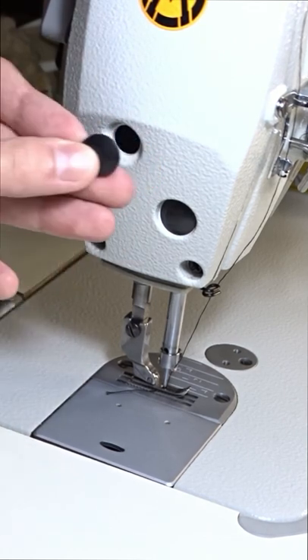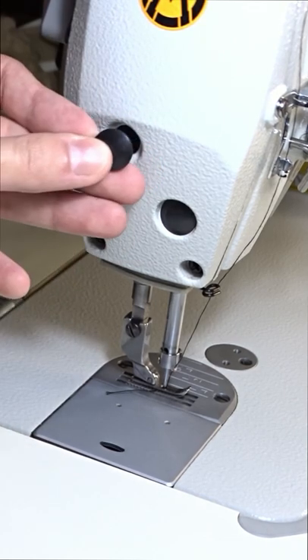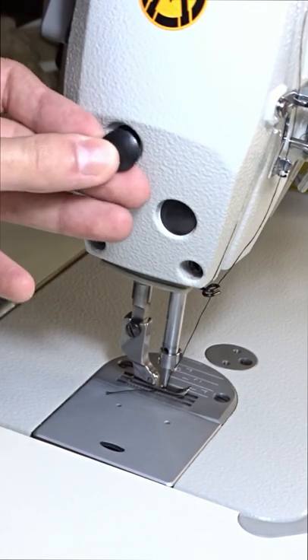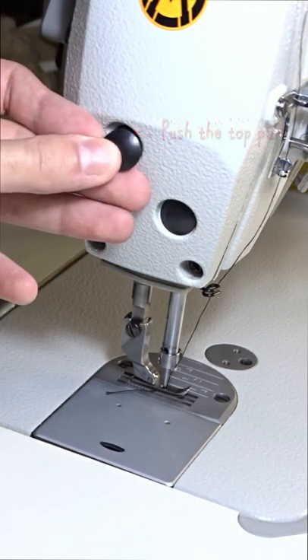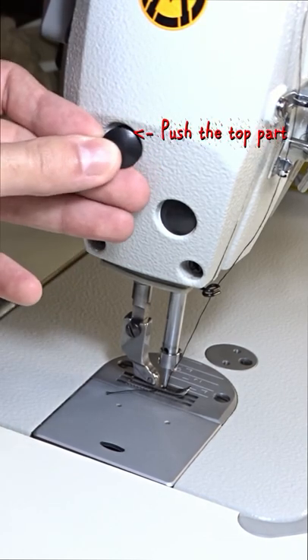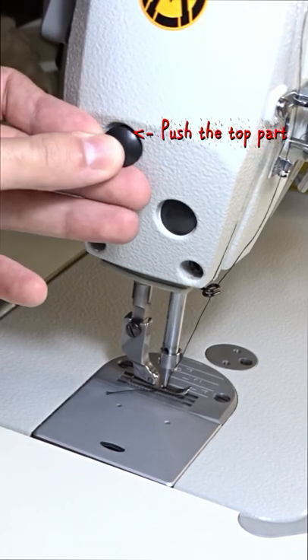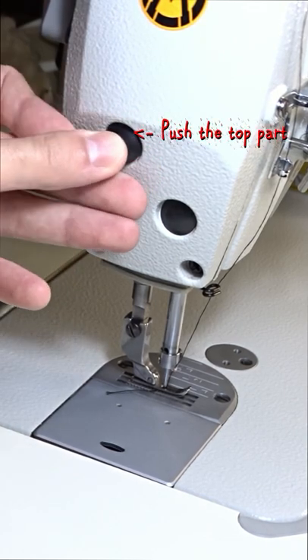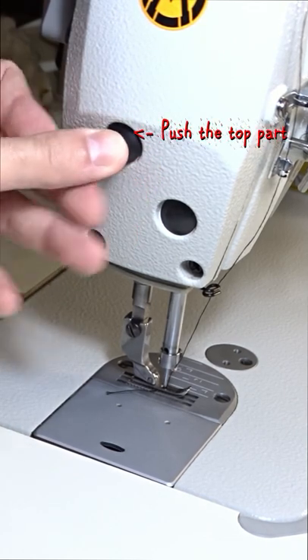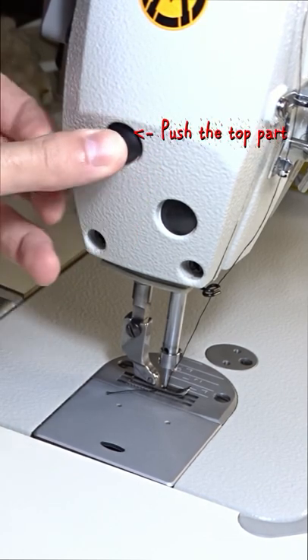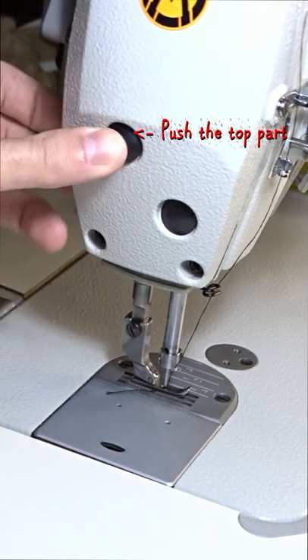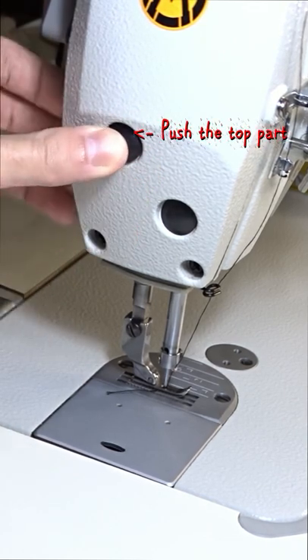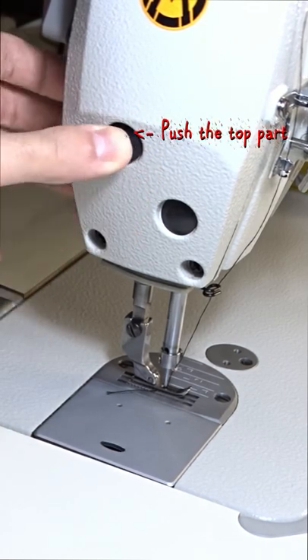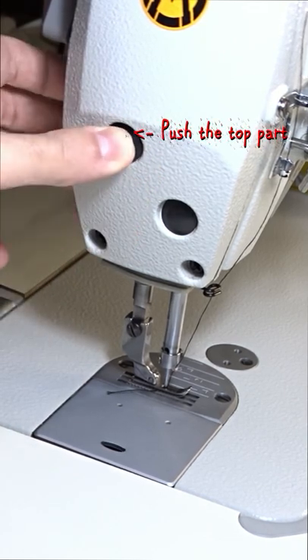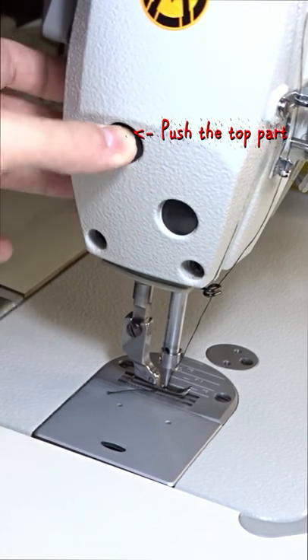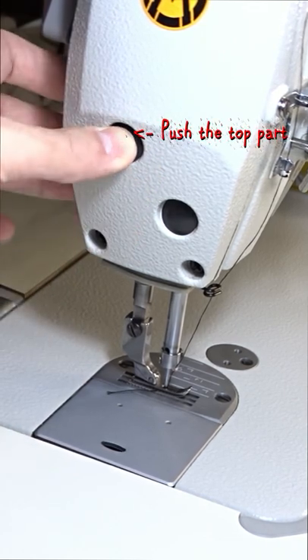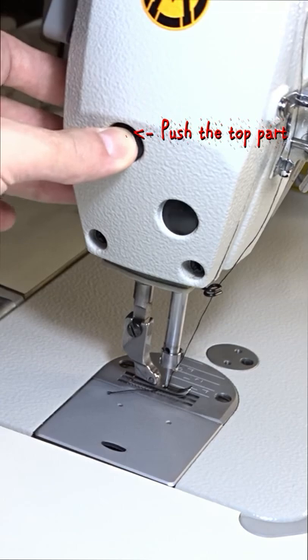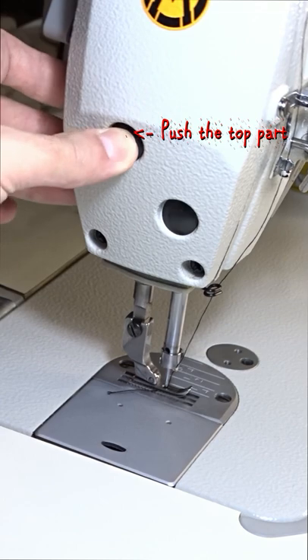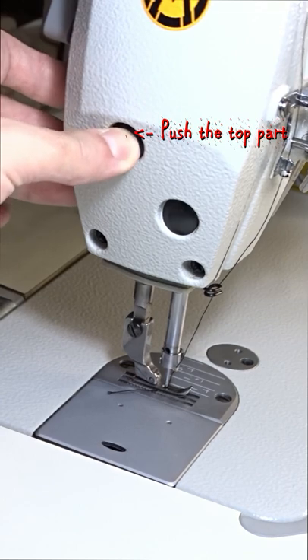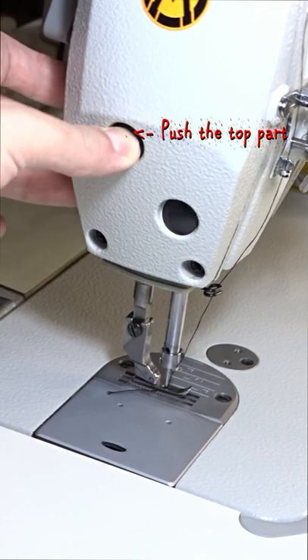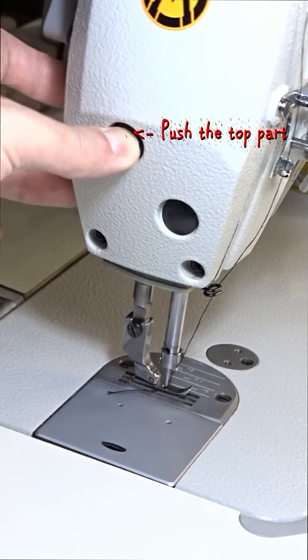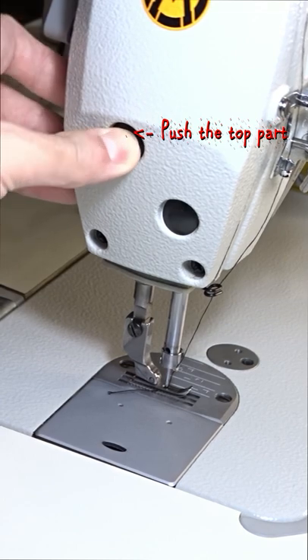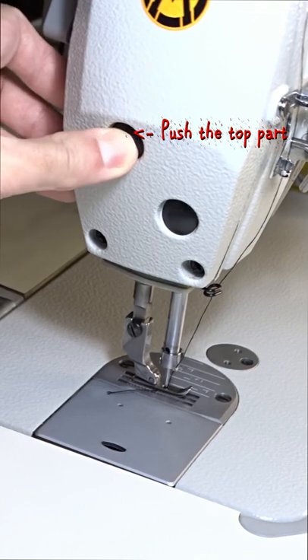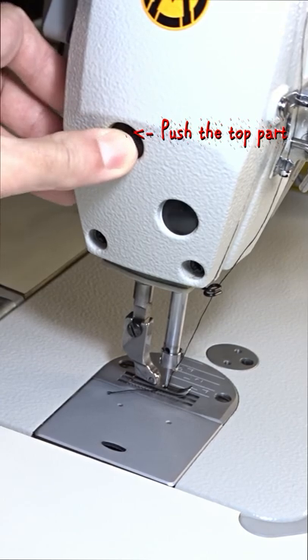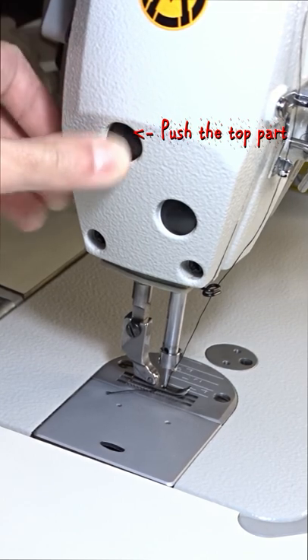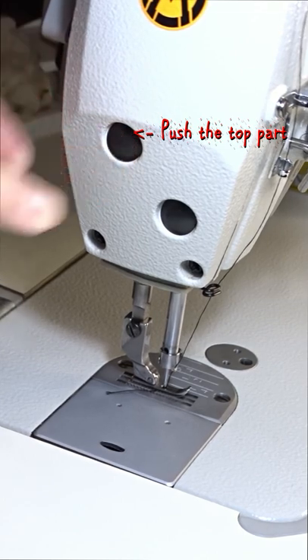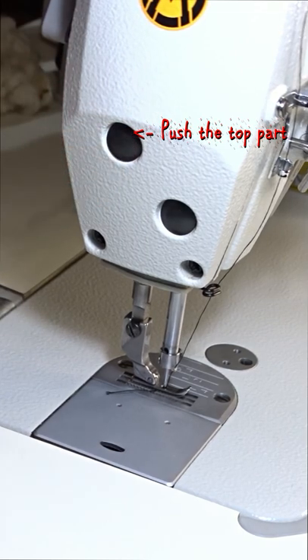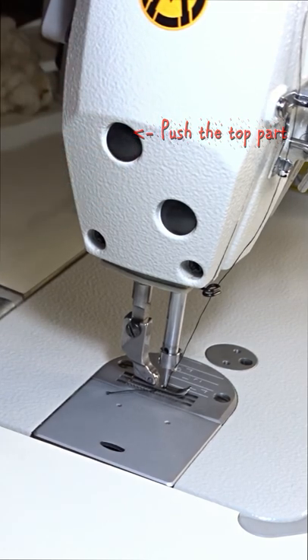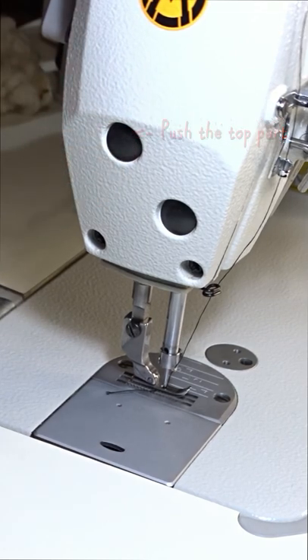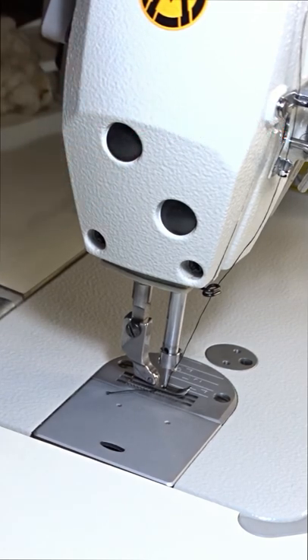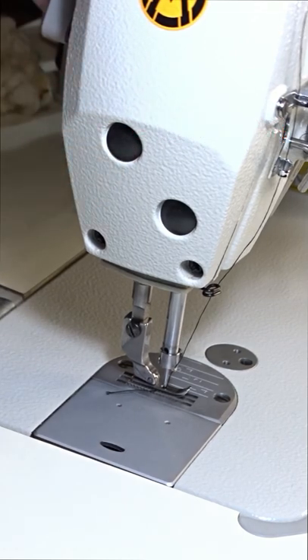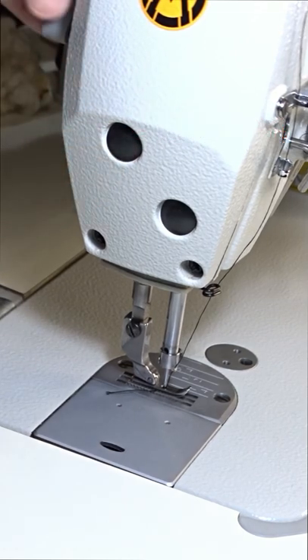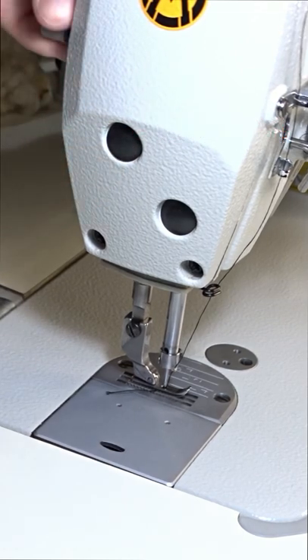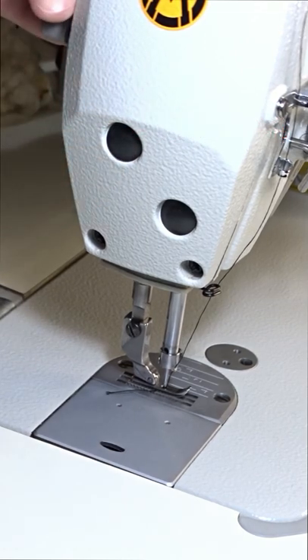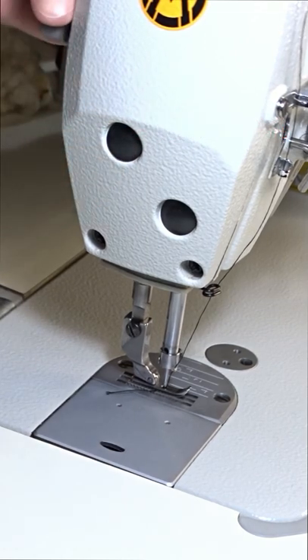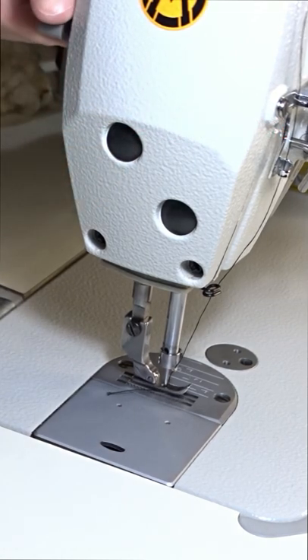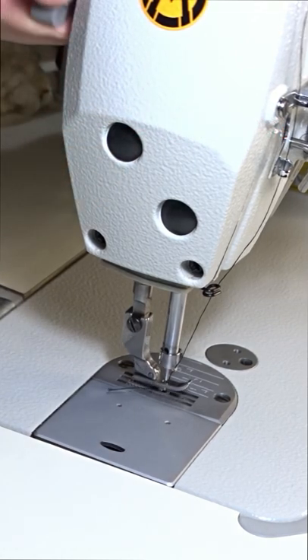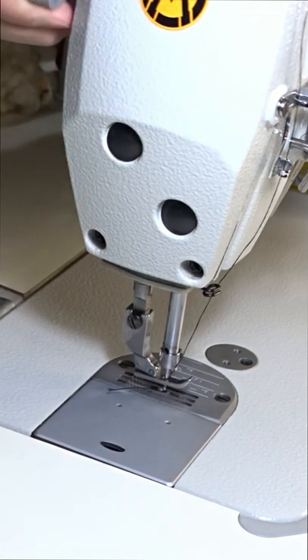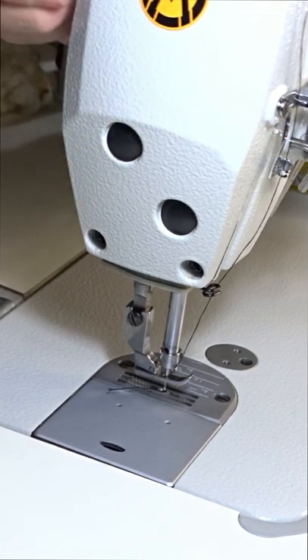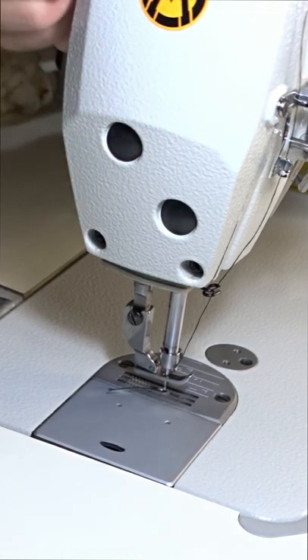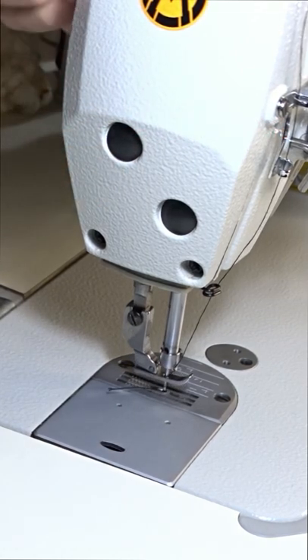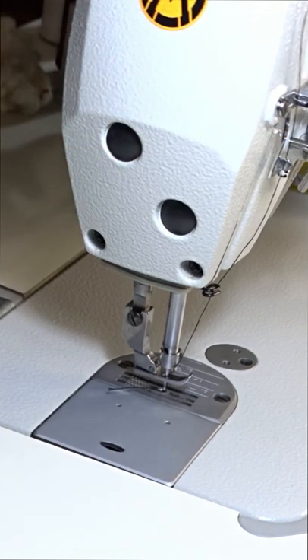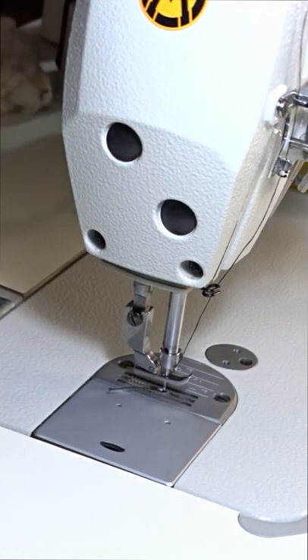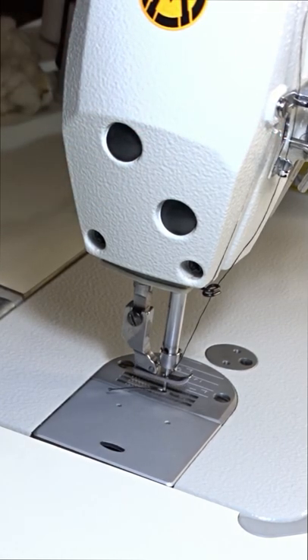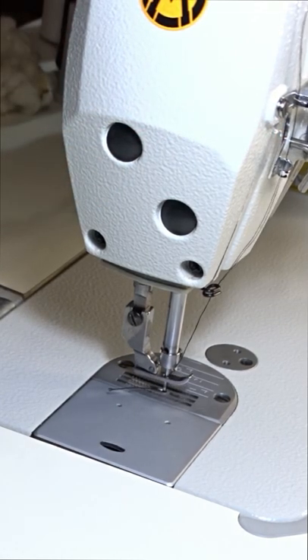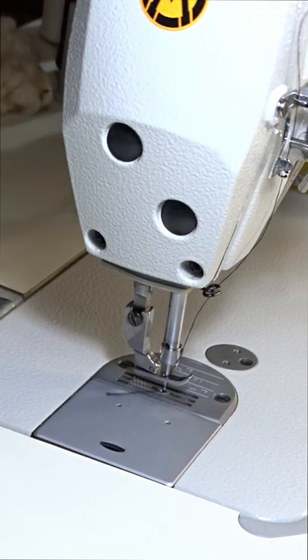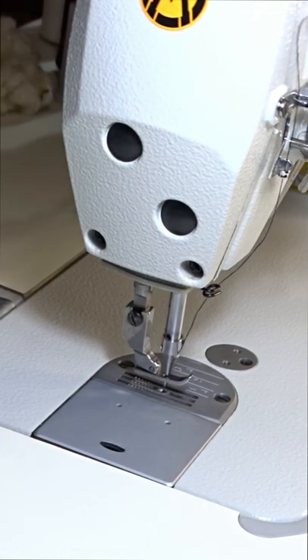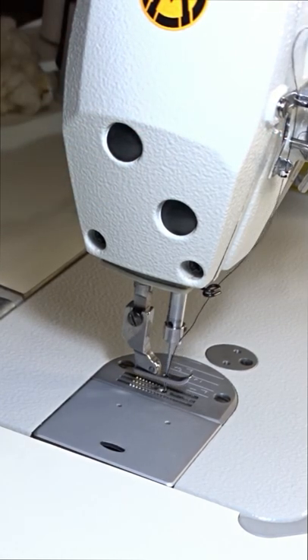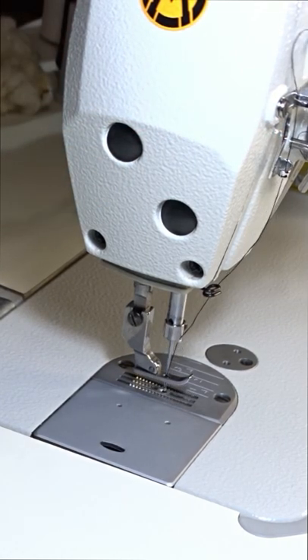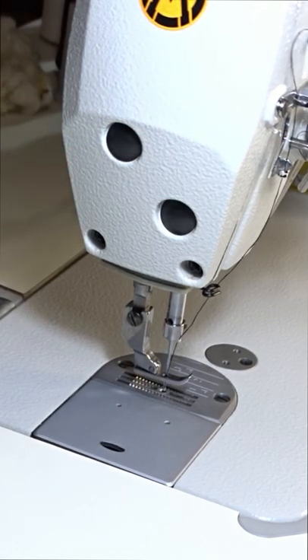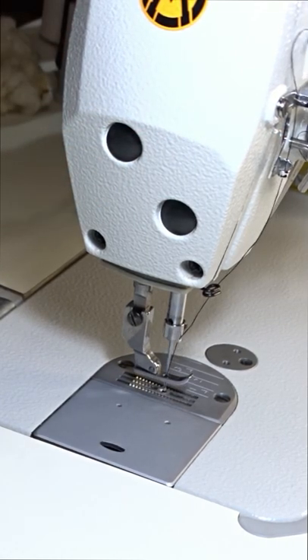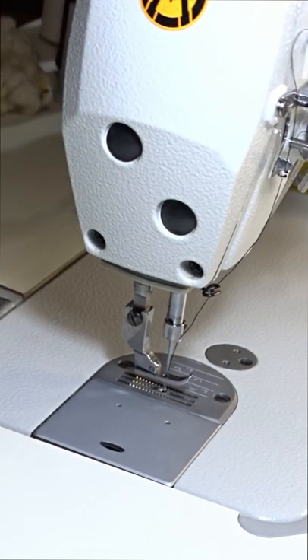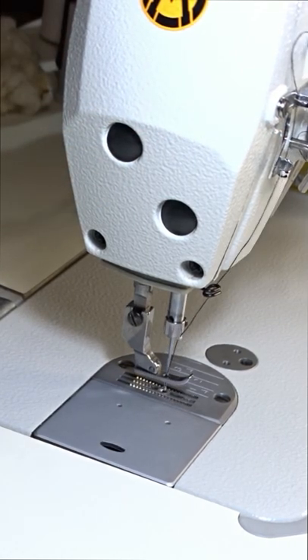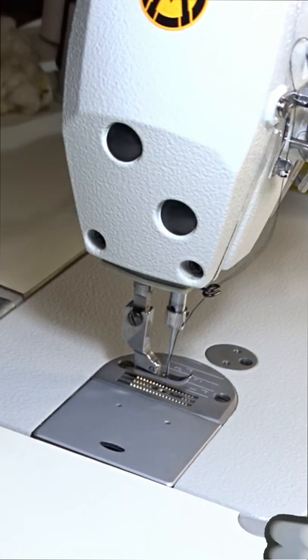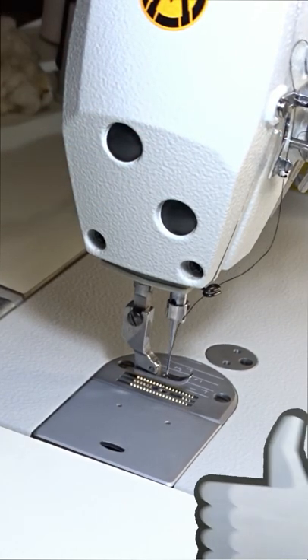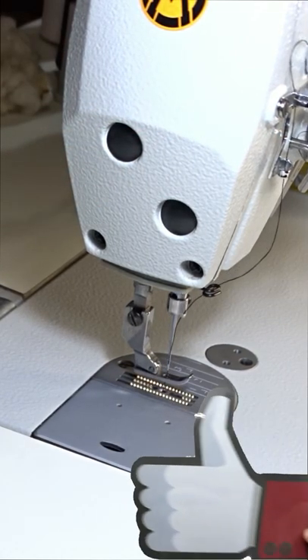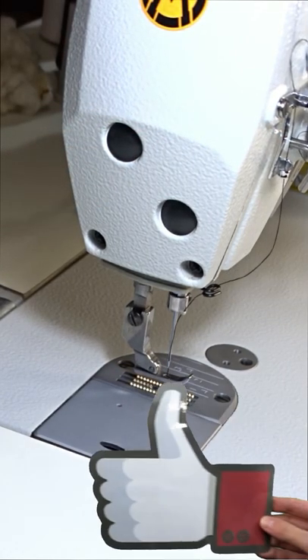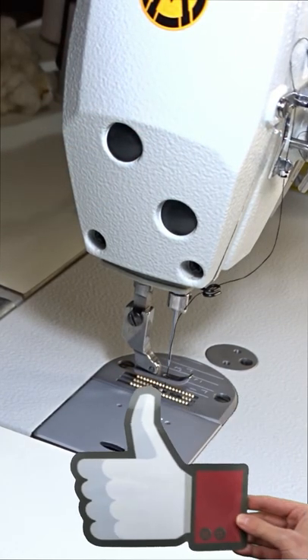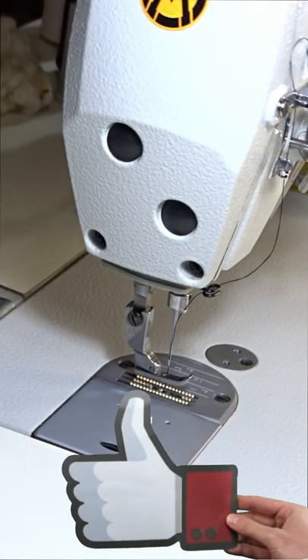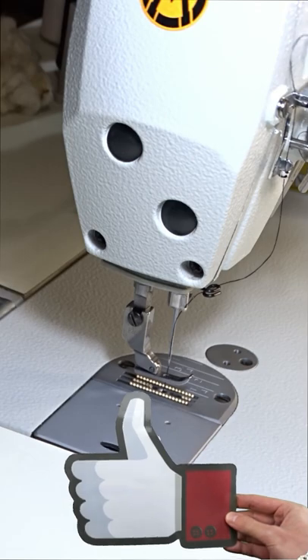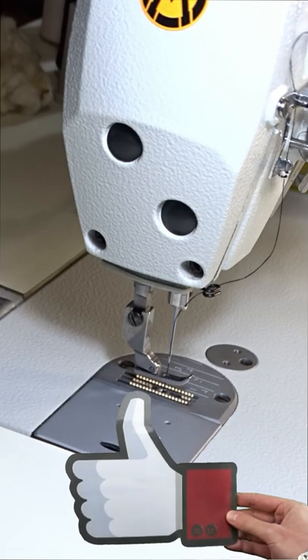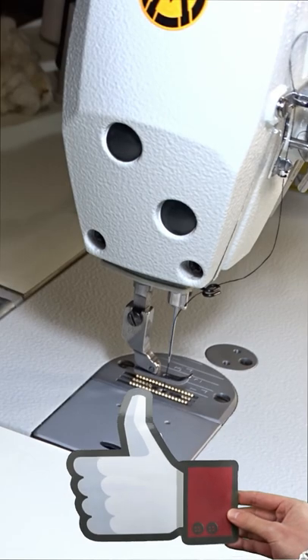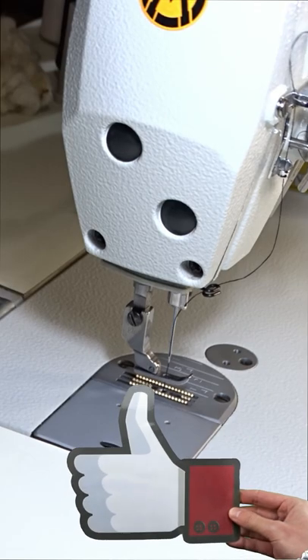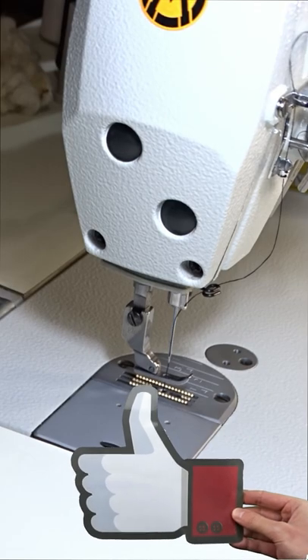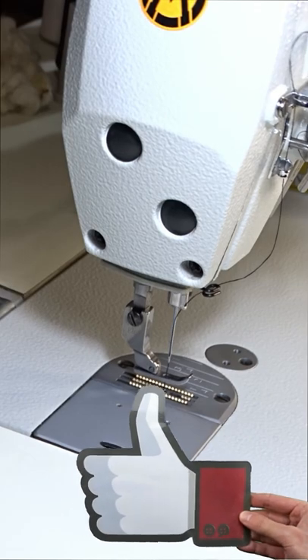Replace the rubber cap. That's all! Now you can raise the presser foot and the needle and start using the machine.